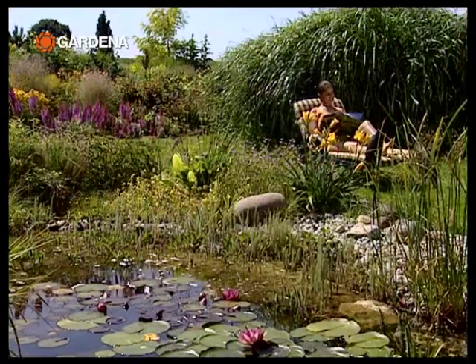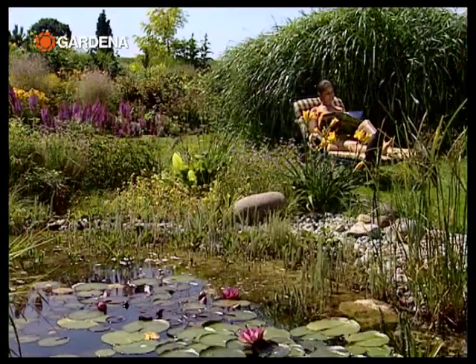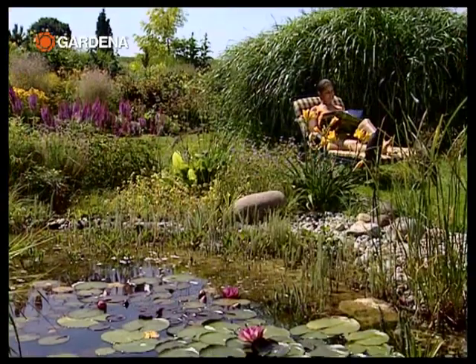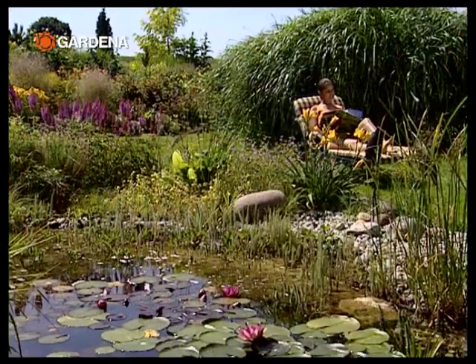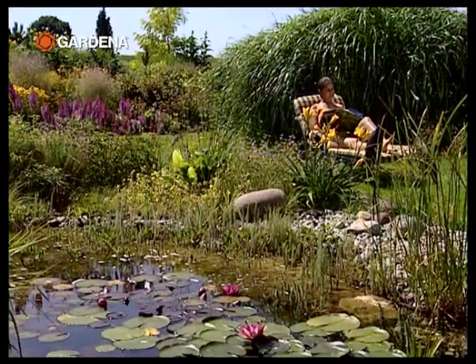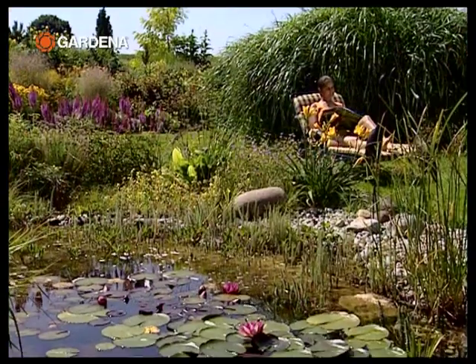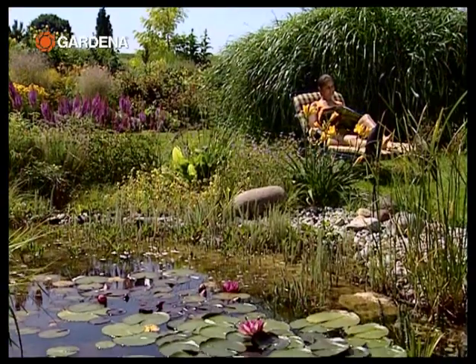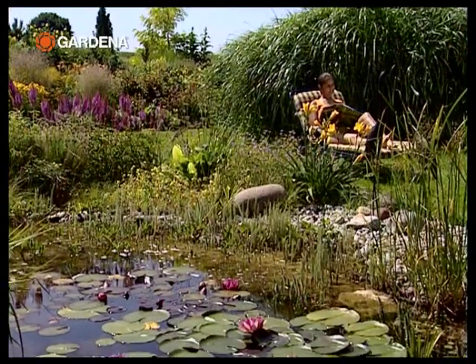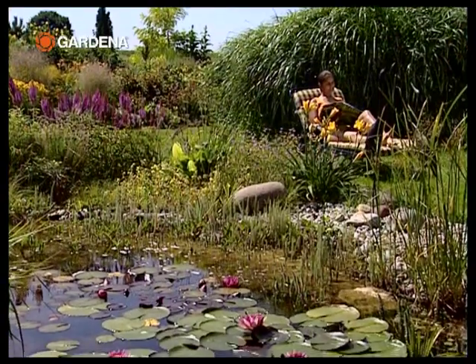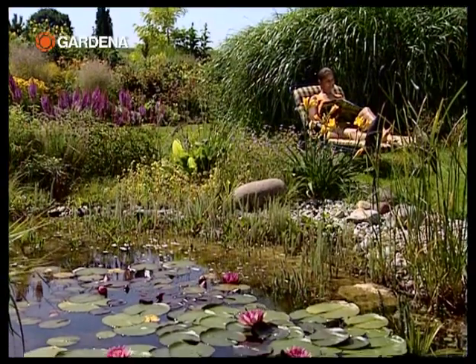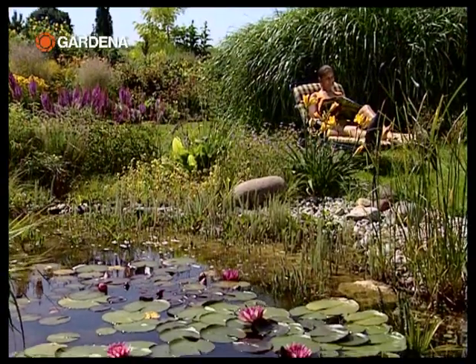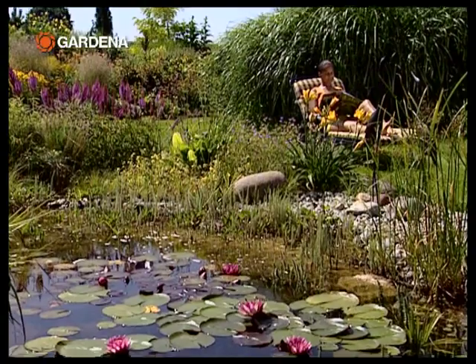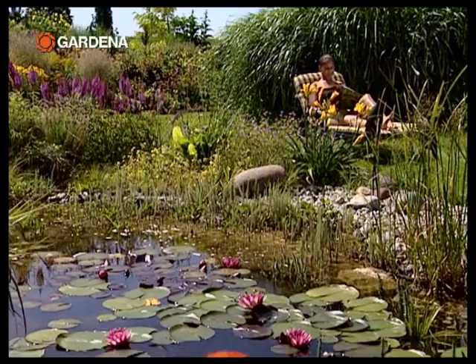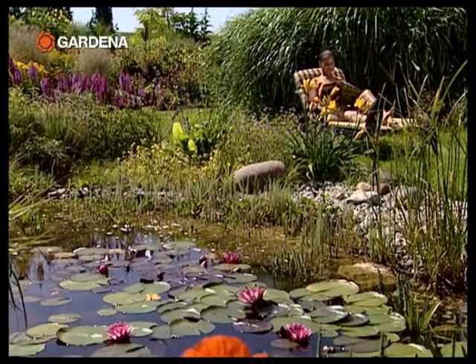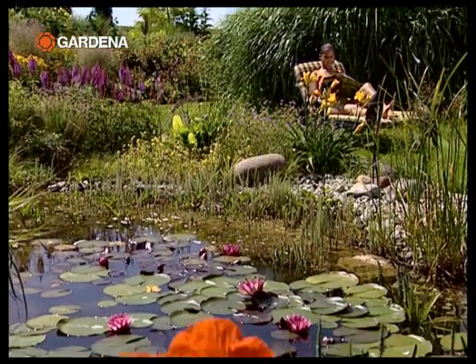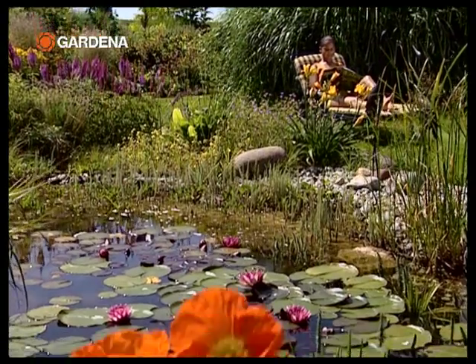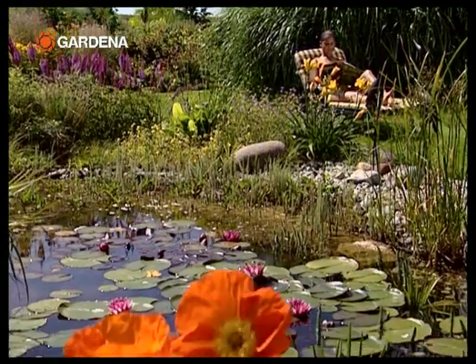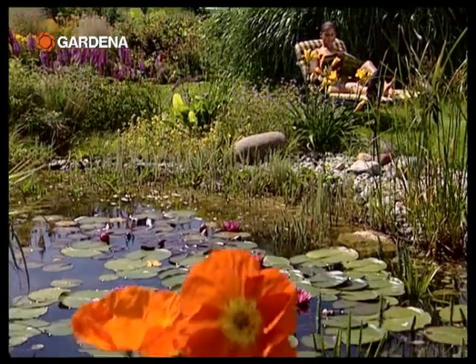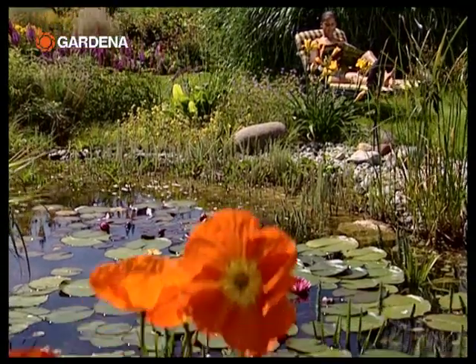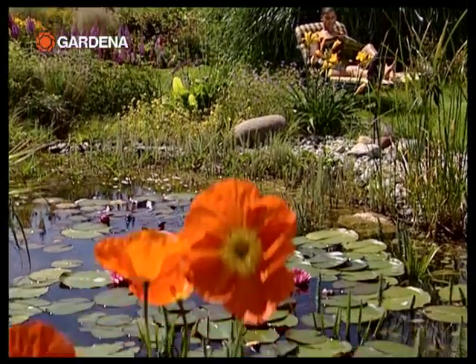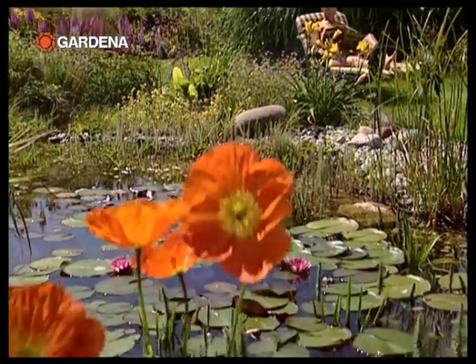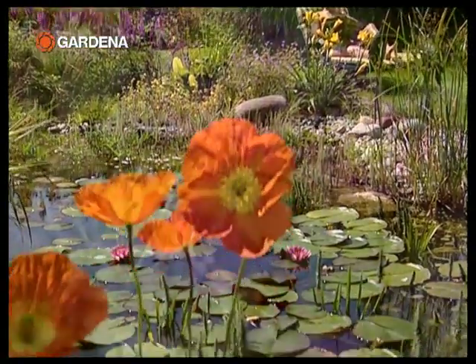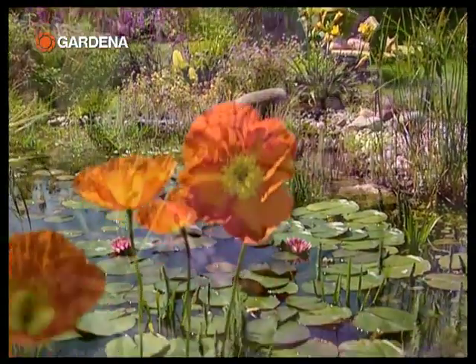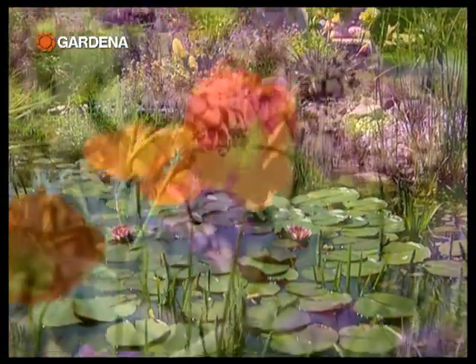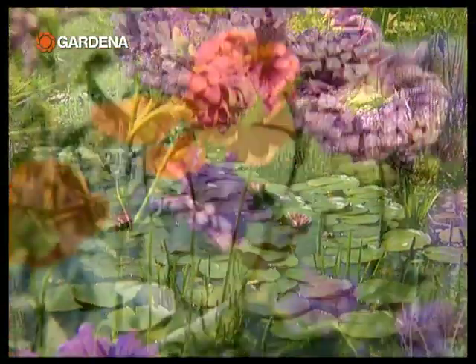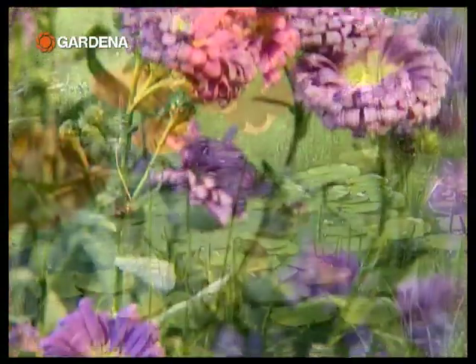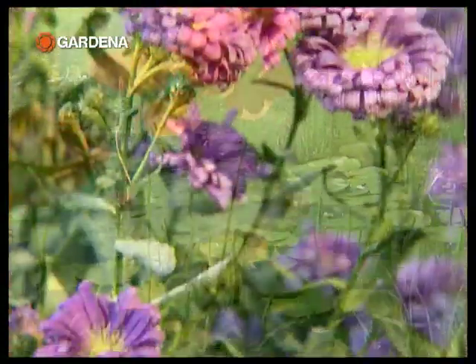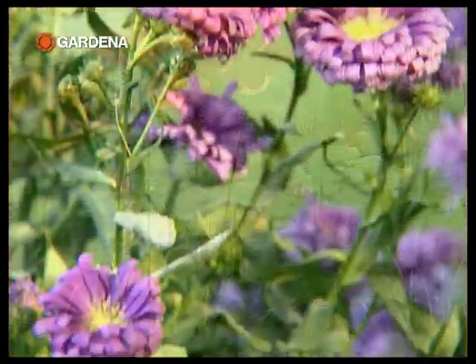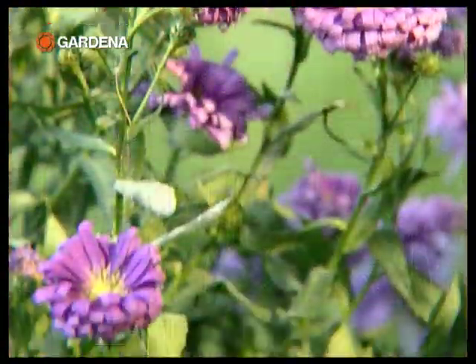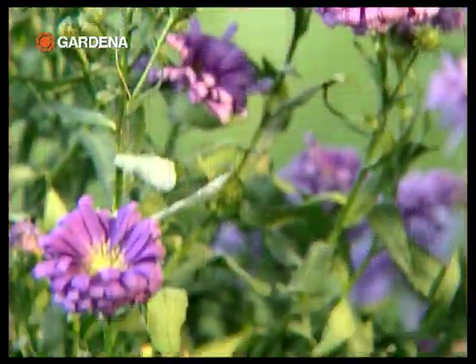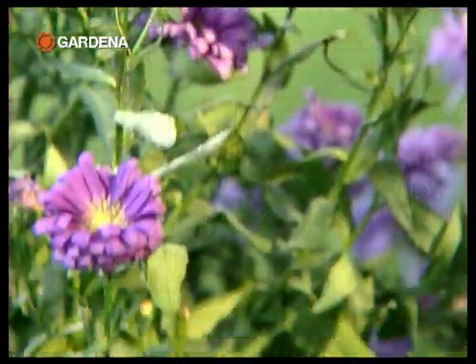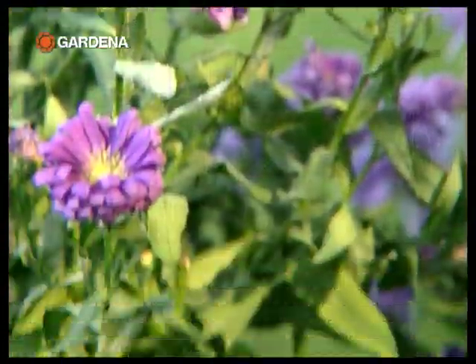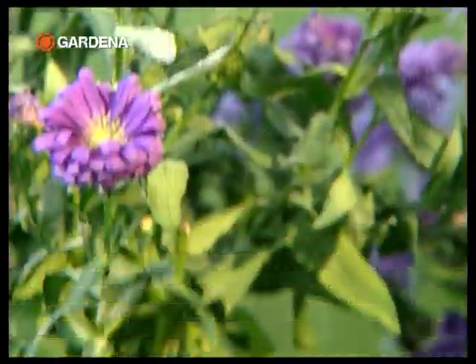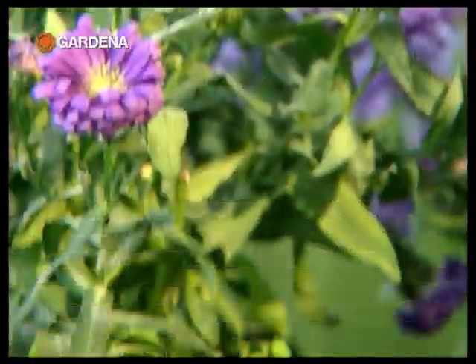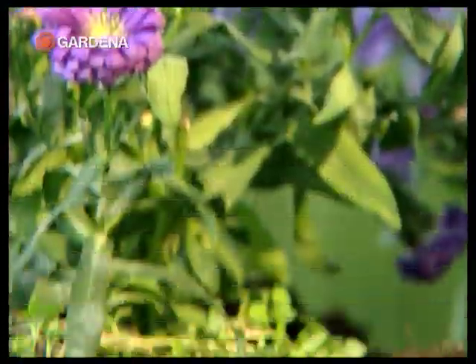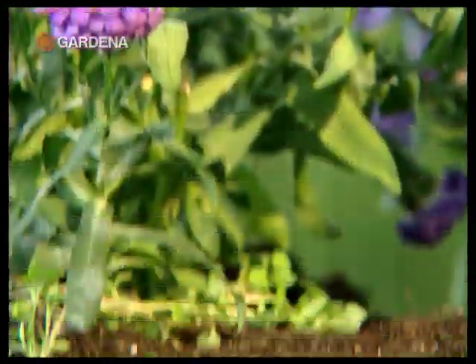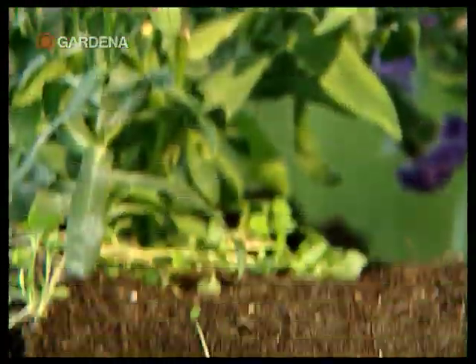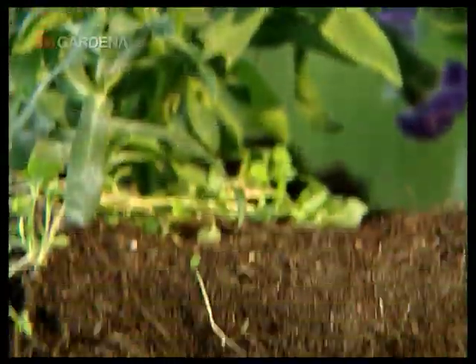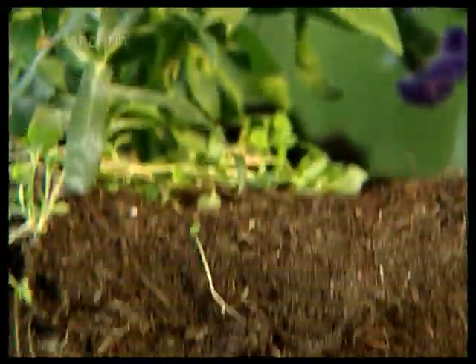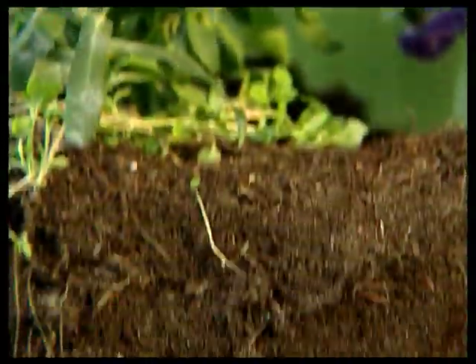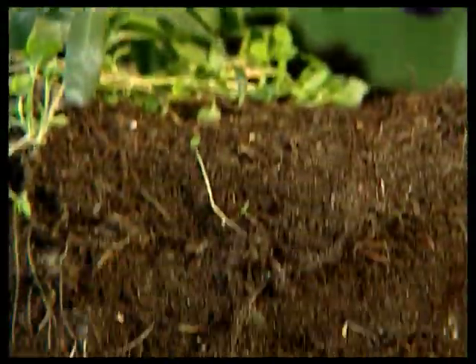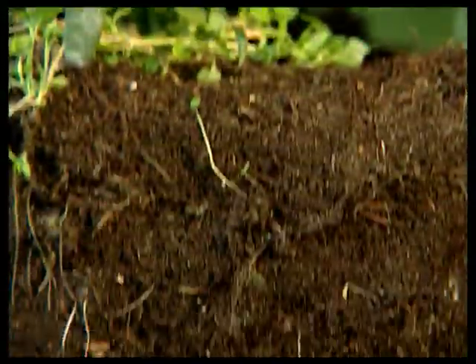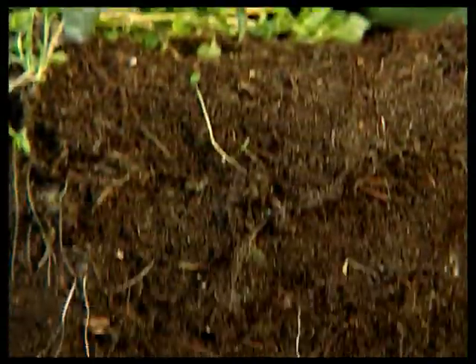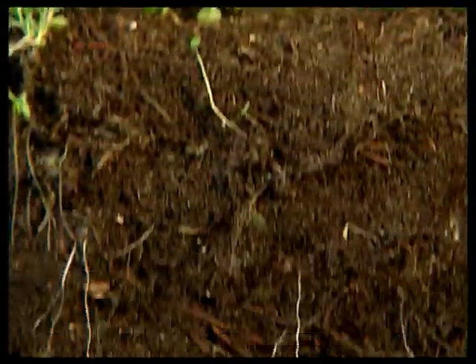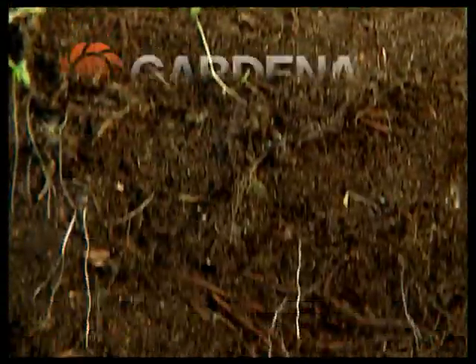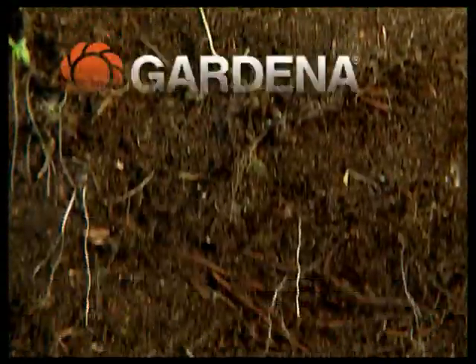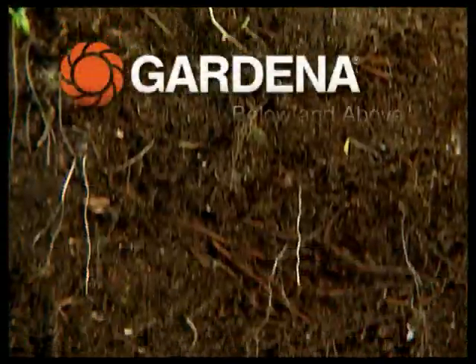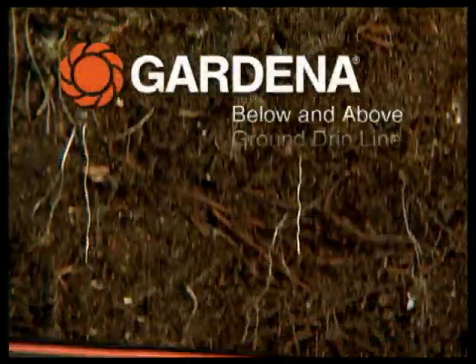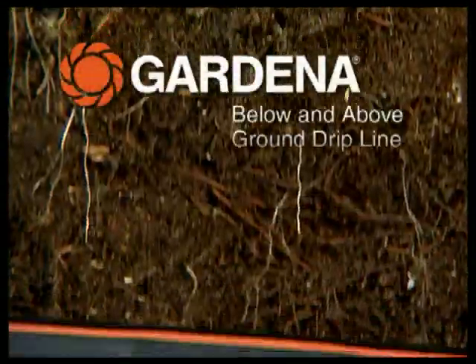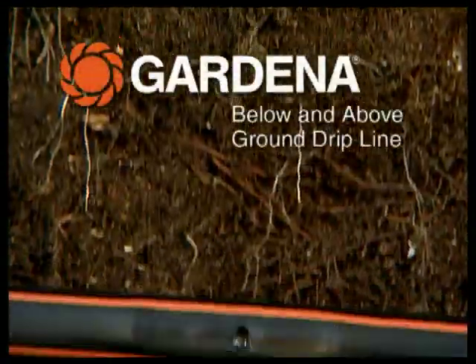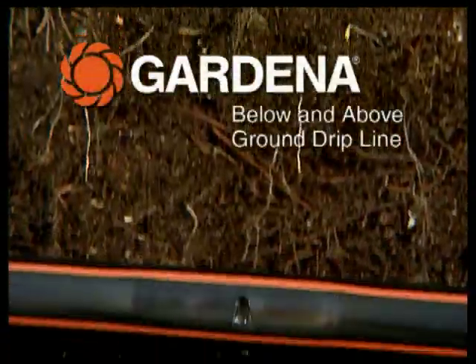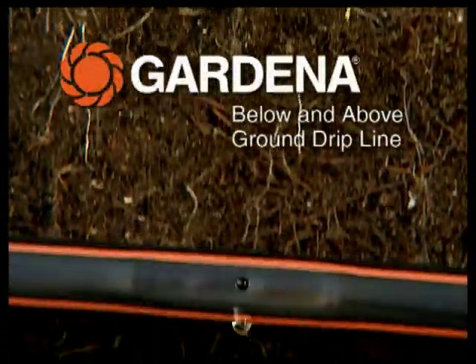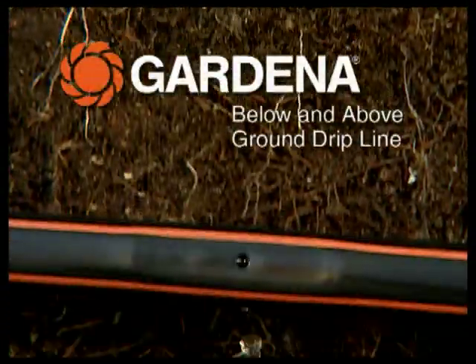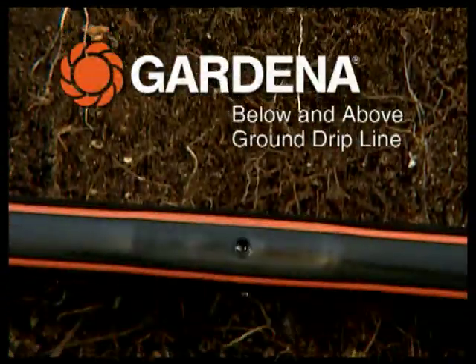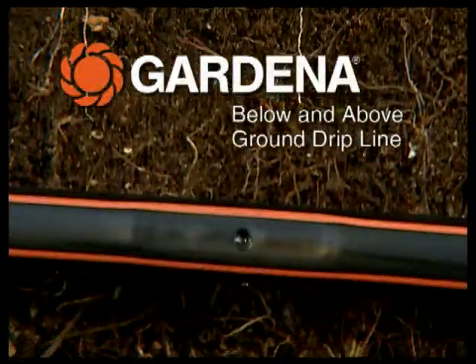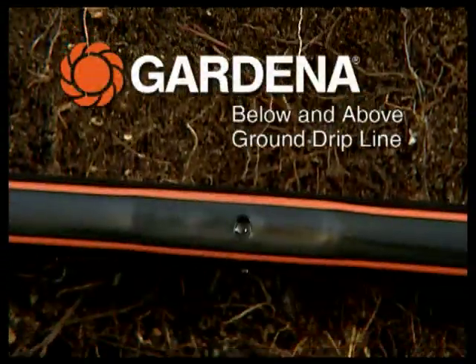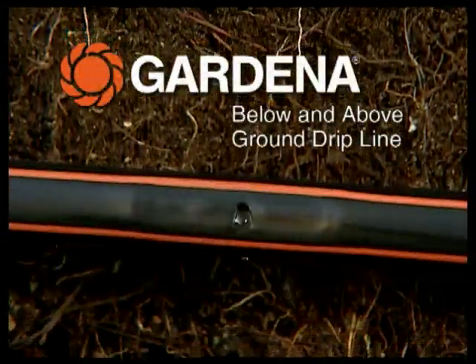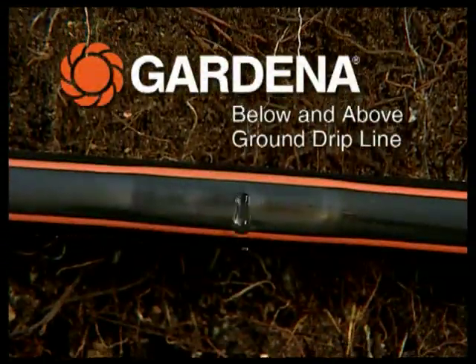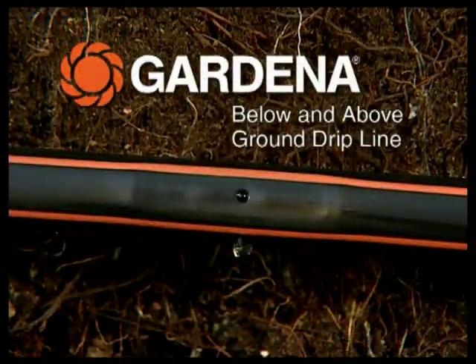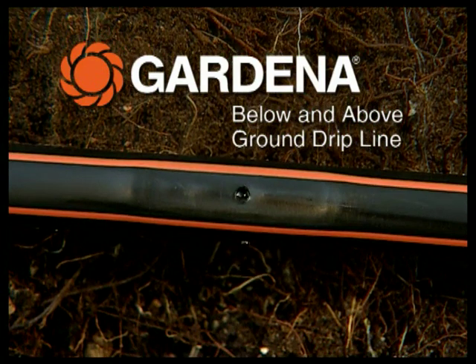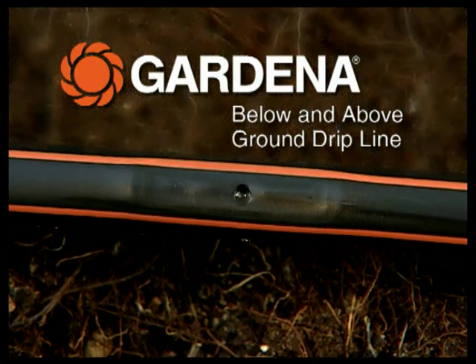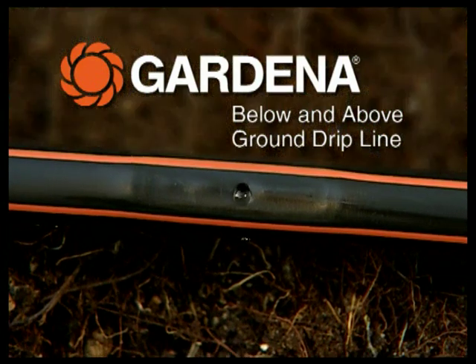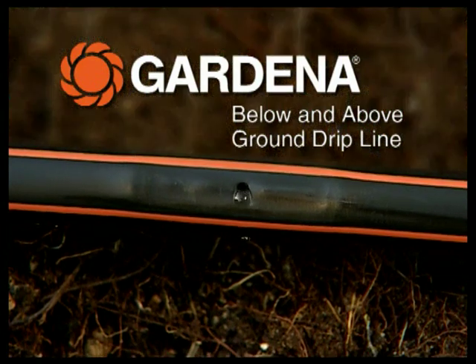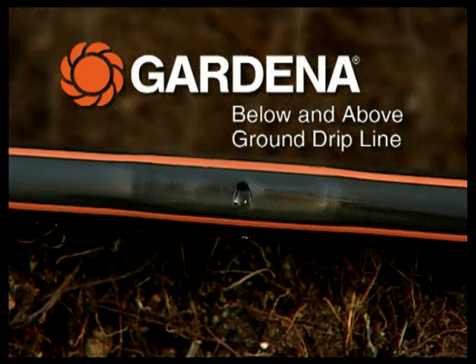The new micro drip system below and above ground drip irrigation line takes the toil out of watering.